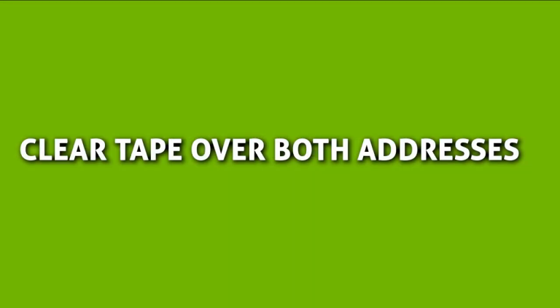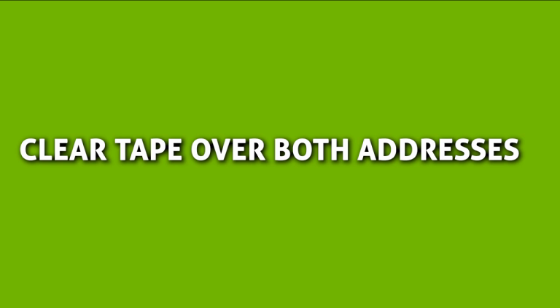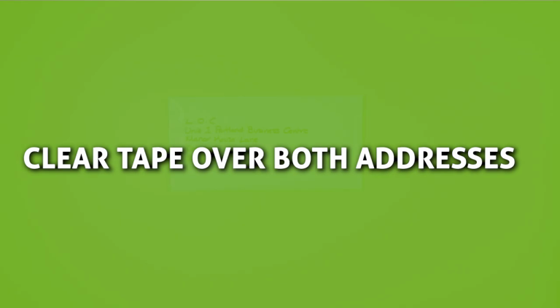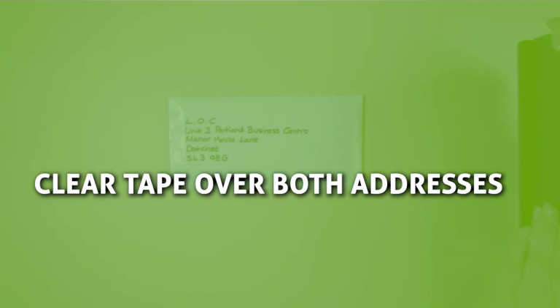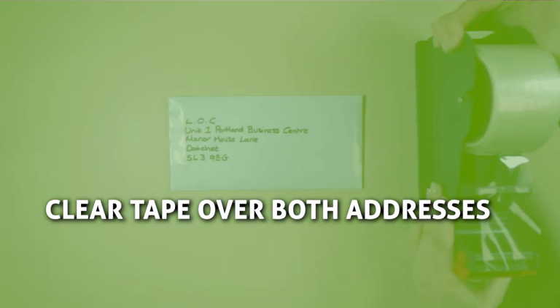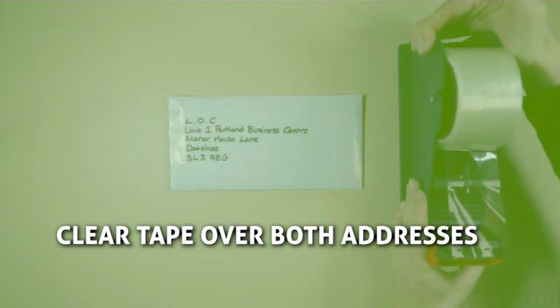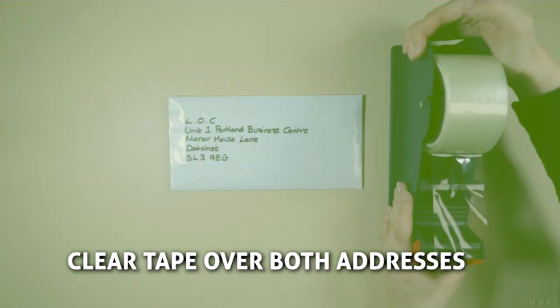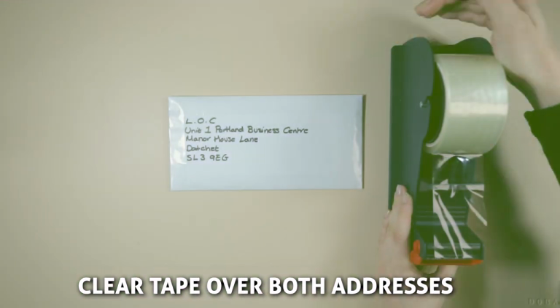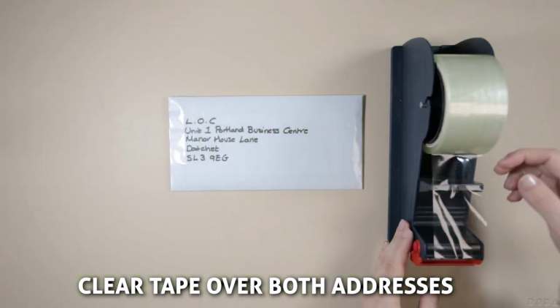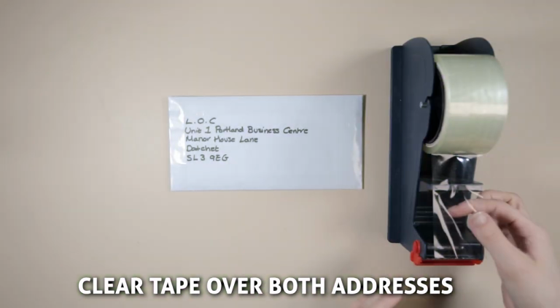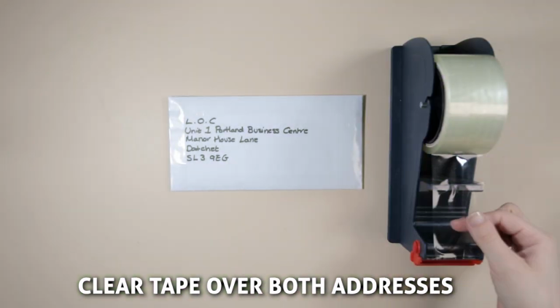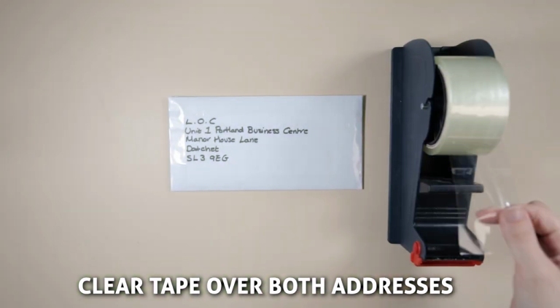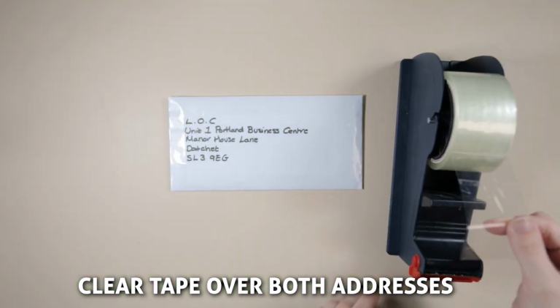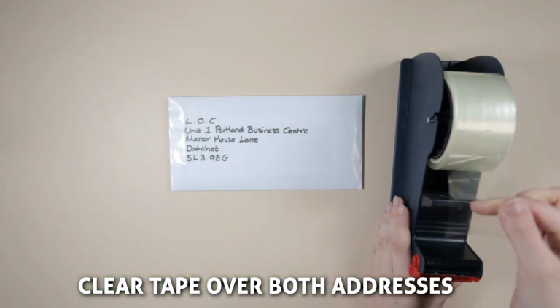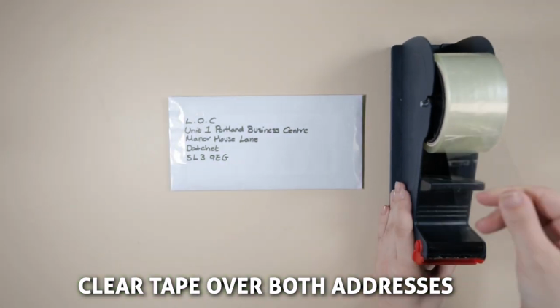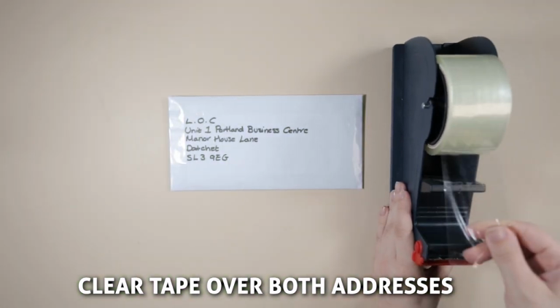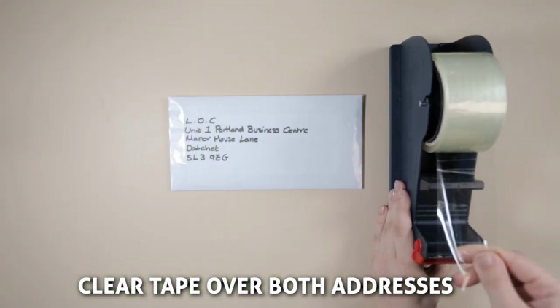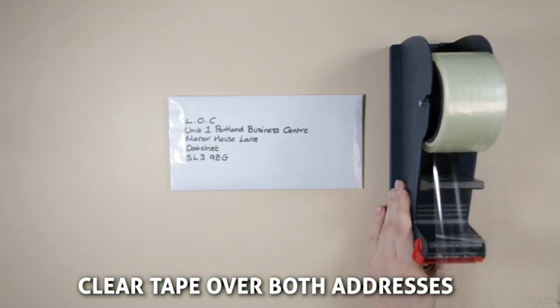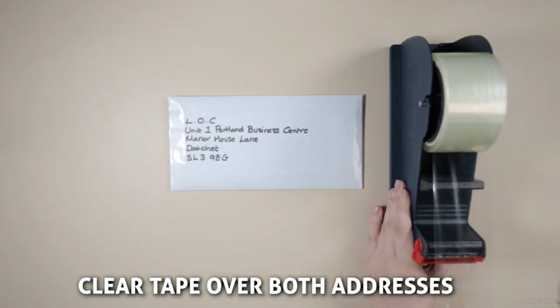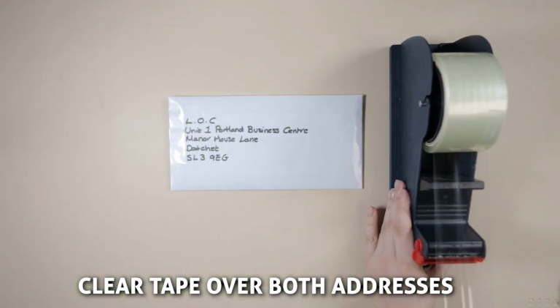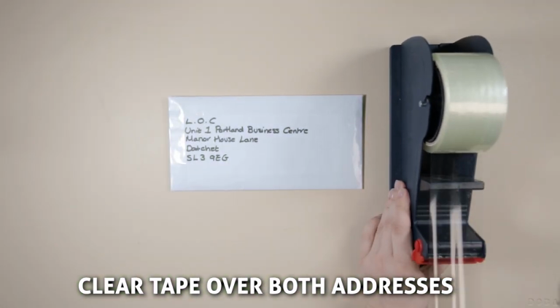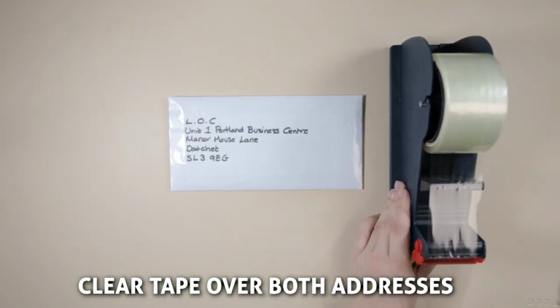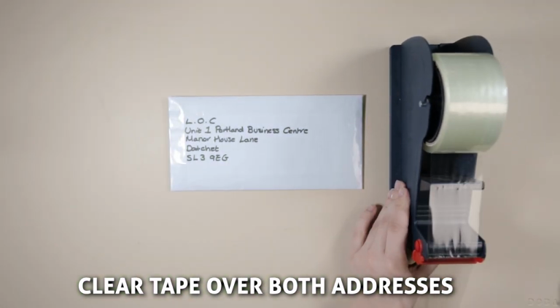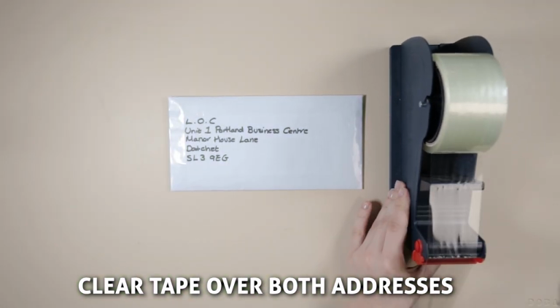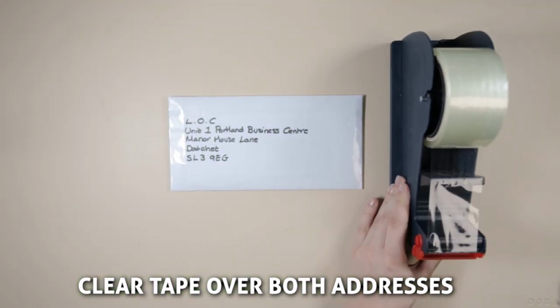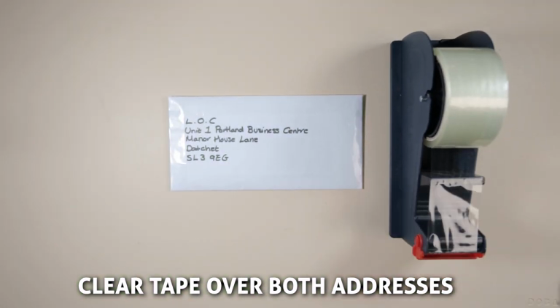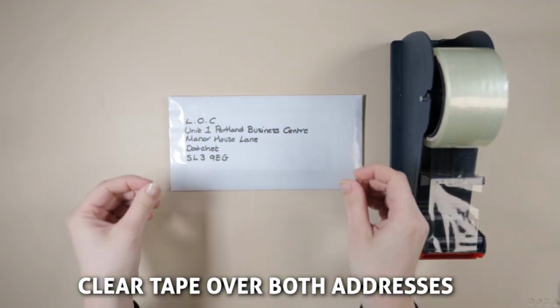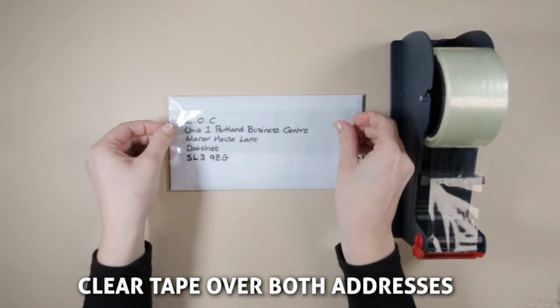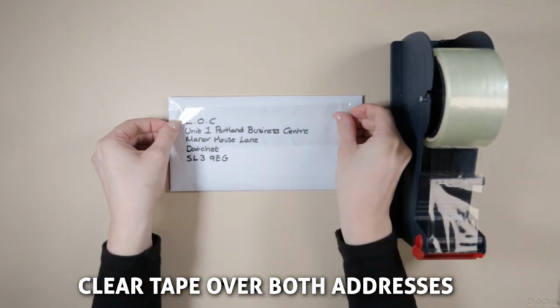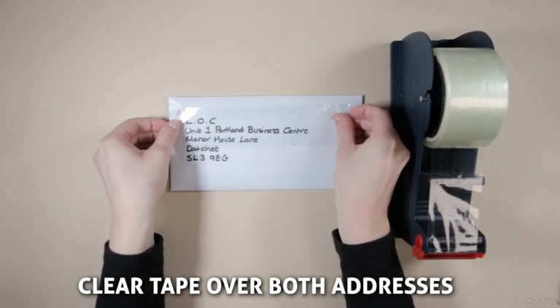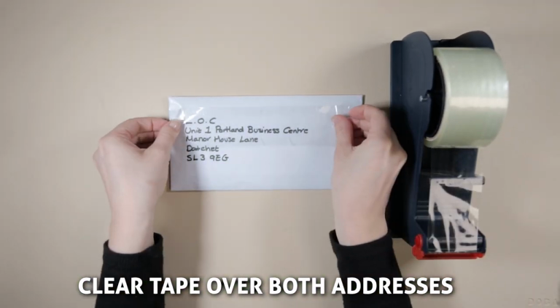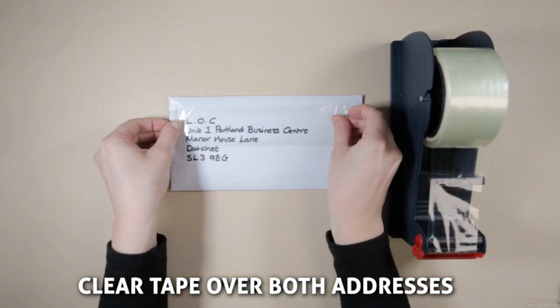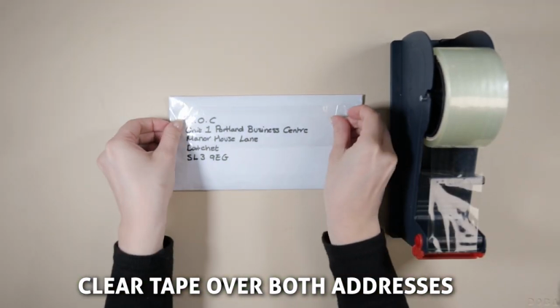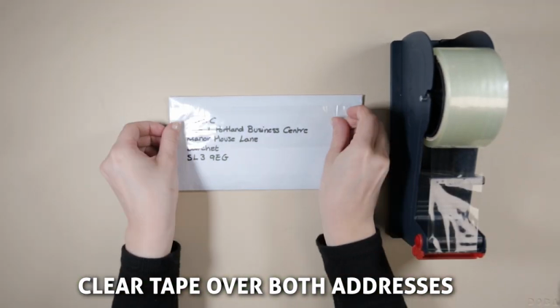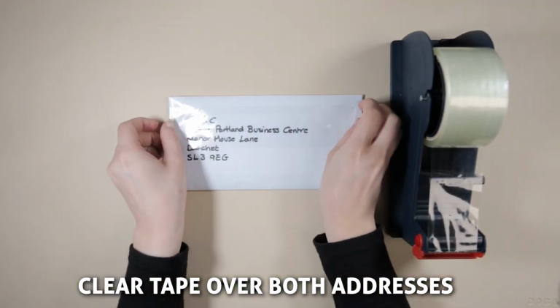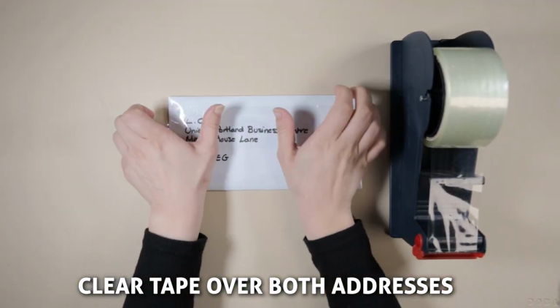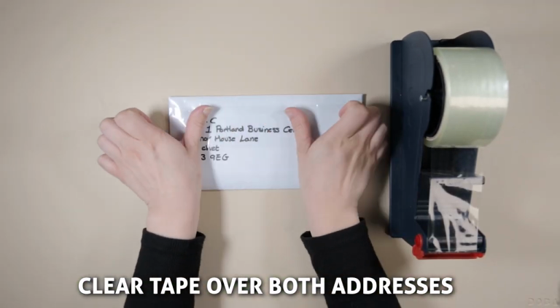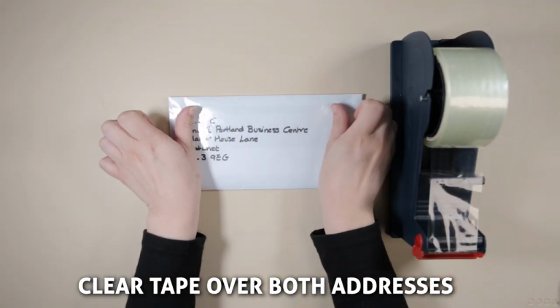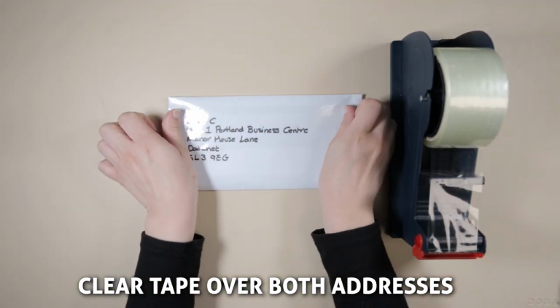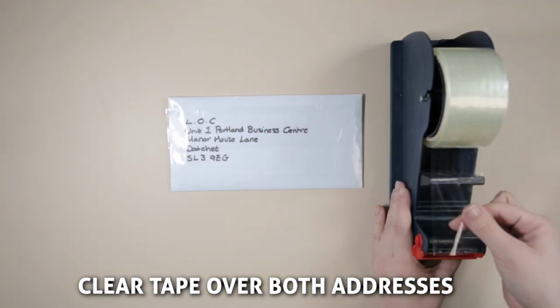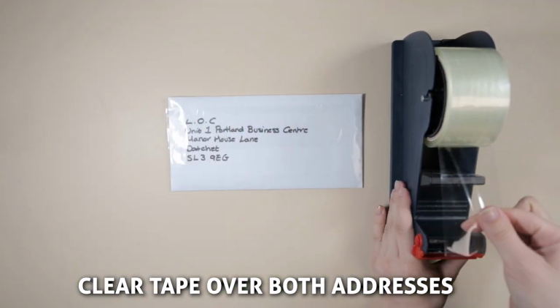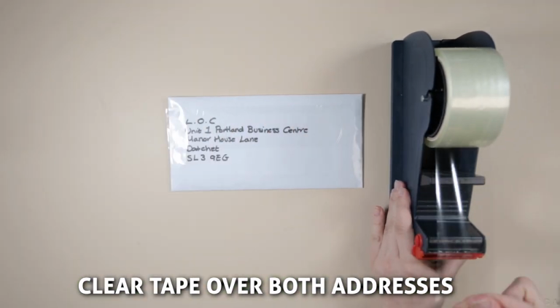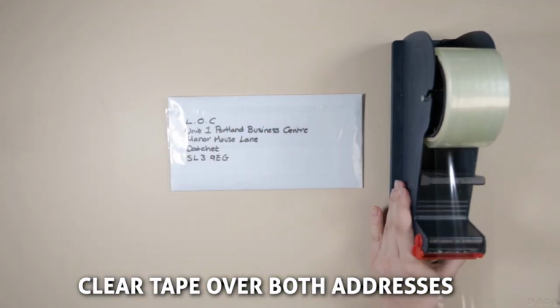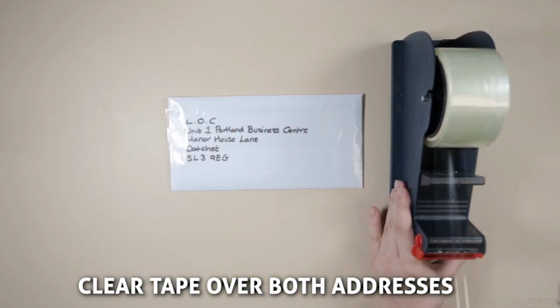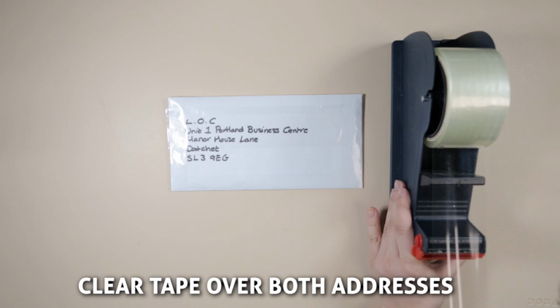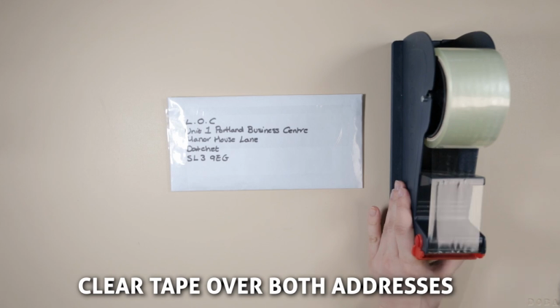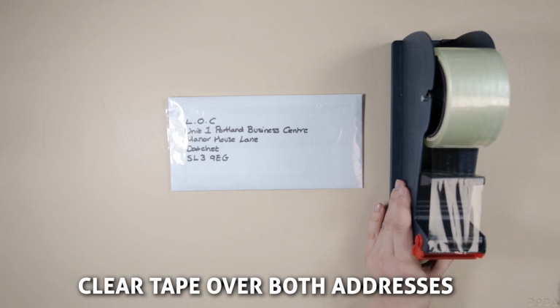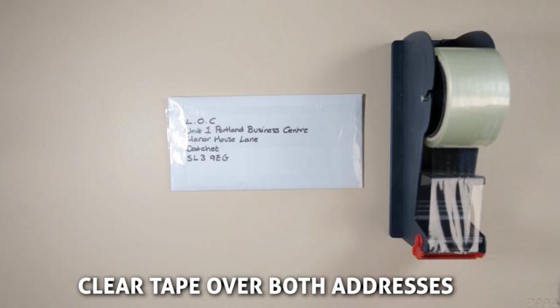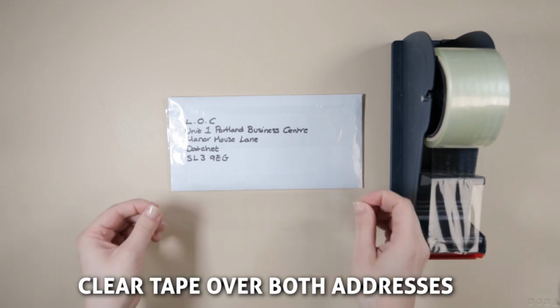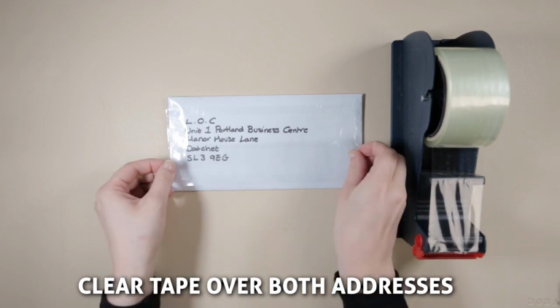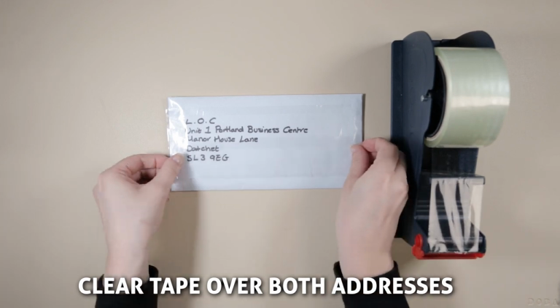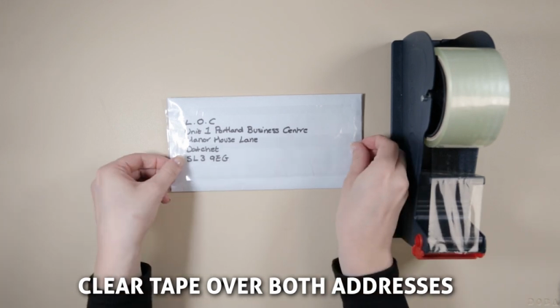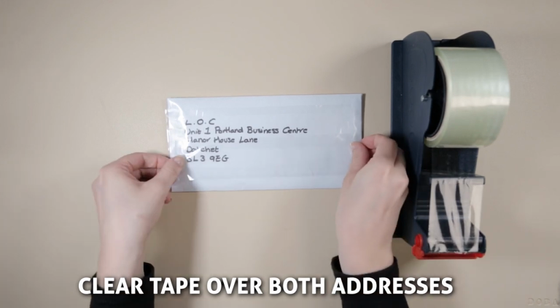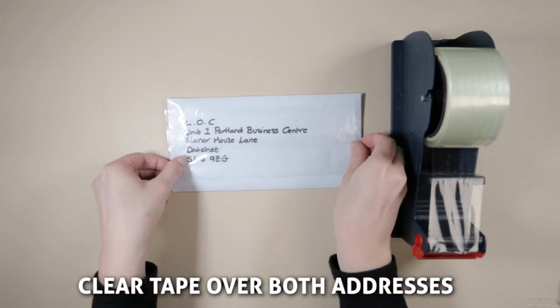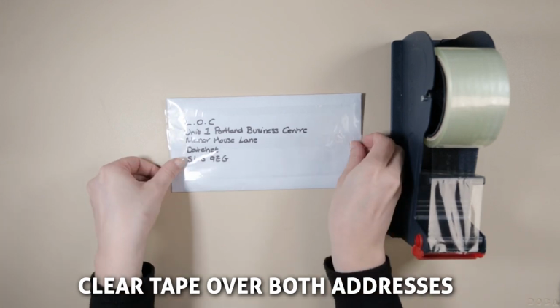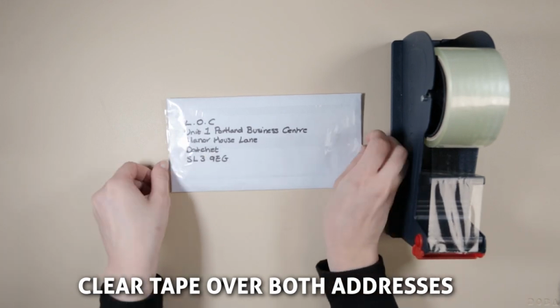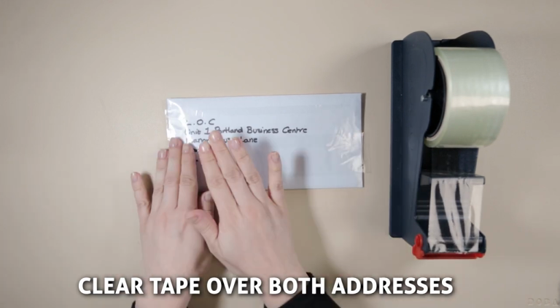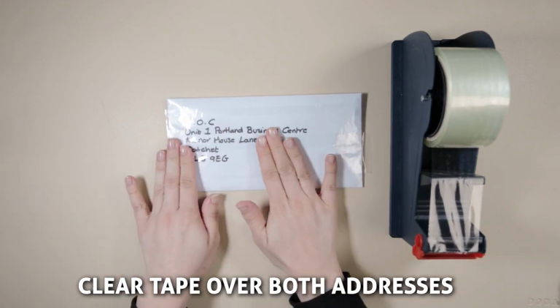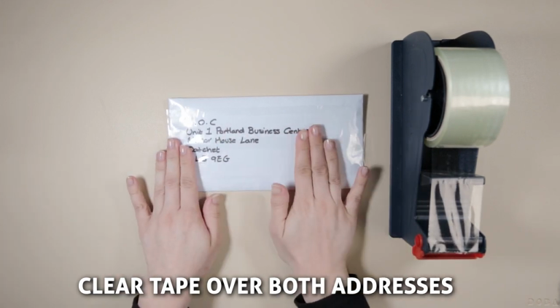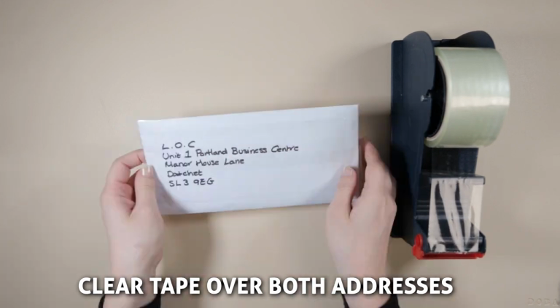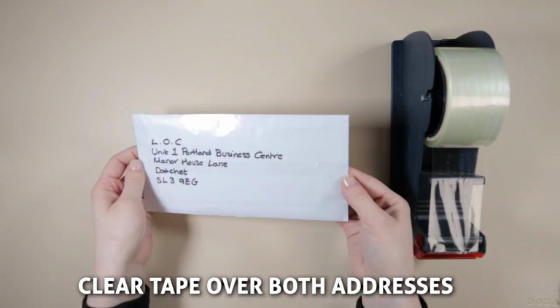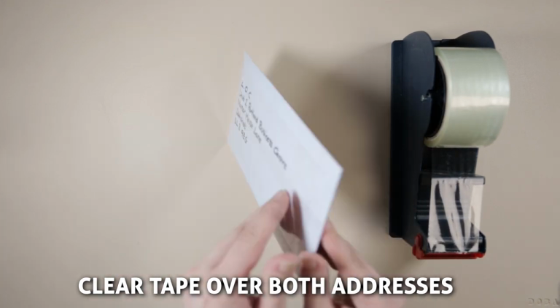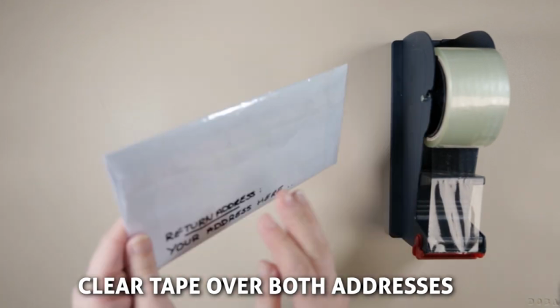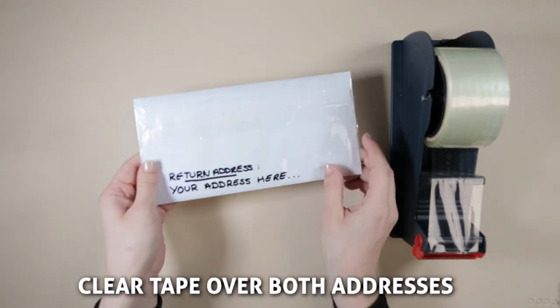Finally, apply a layer of clear tape over both addresses. This will prevent tampering and any possible water damage.